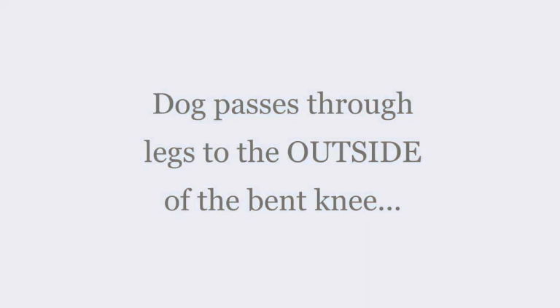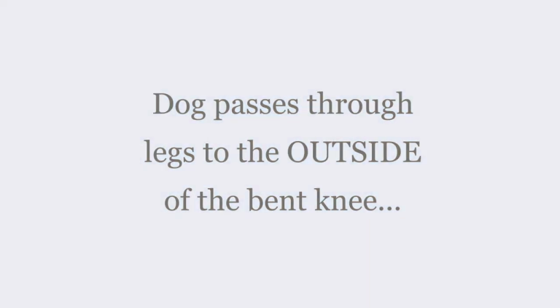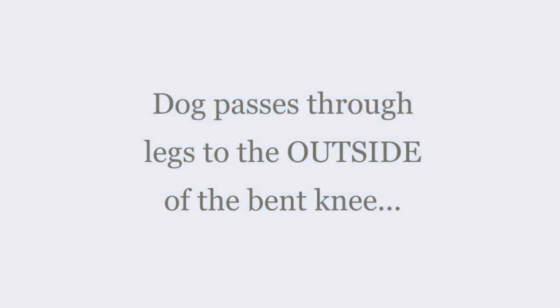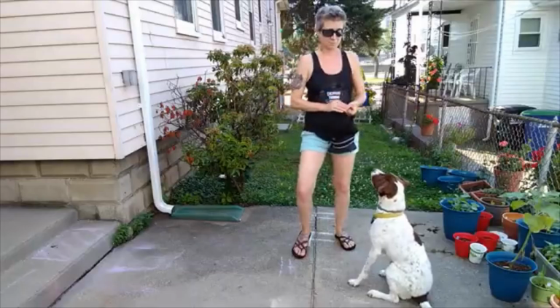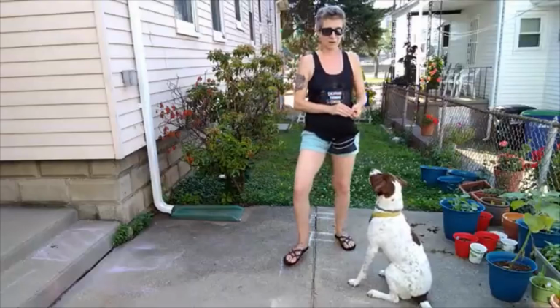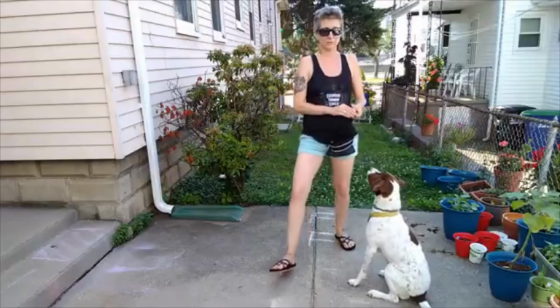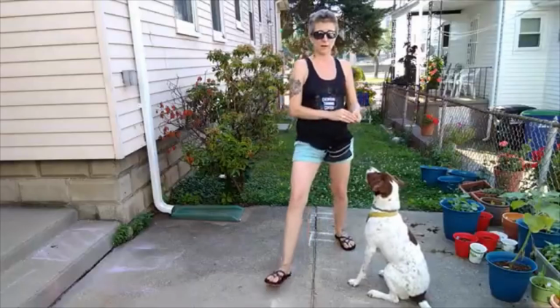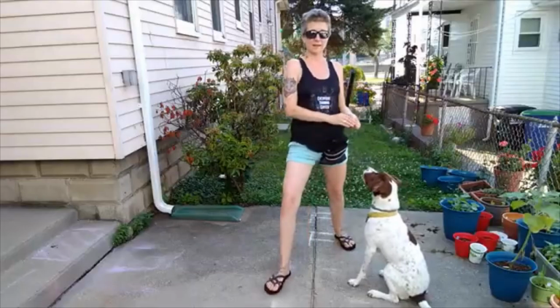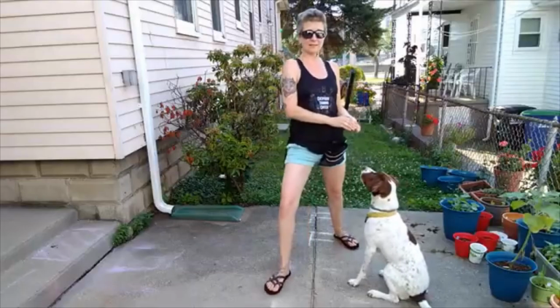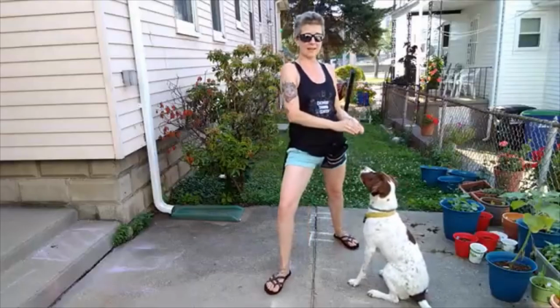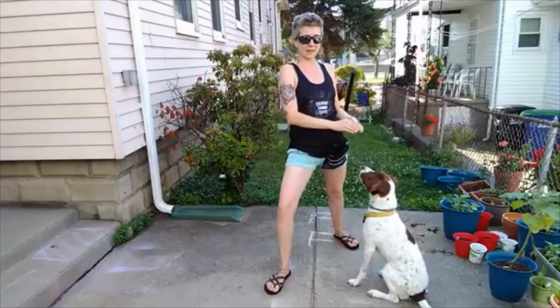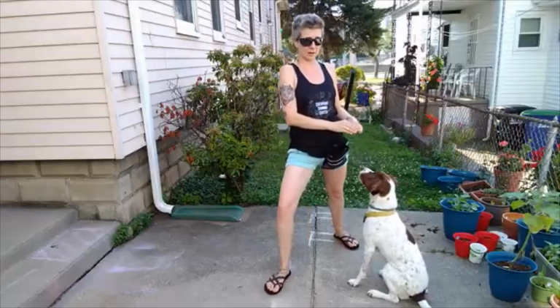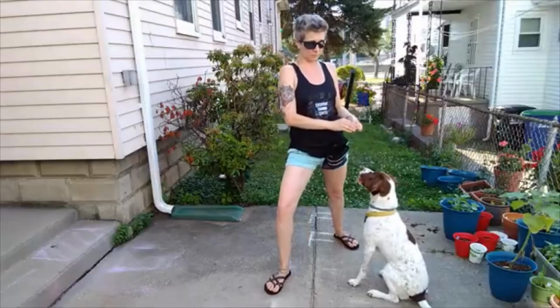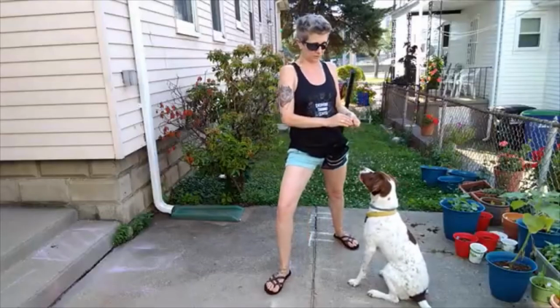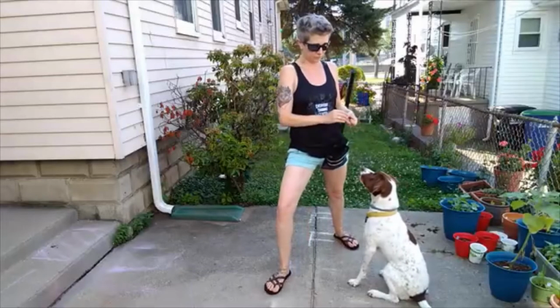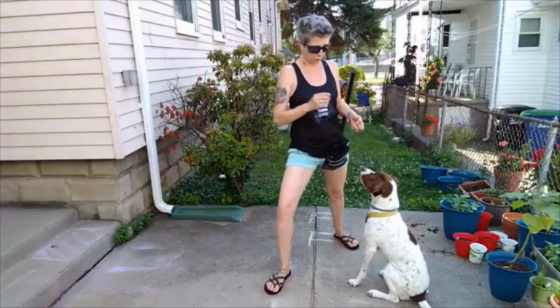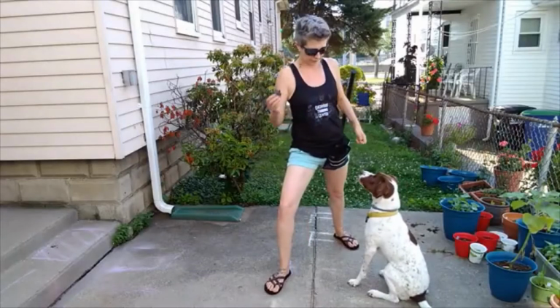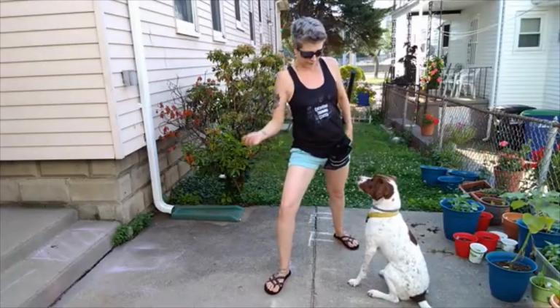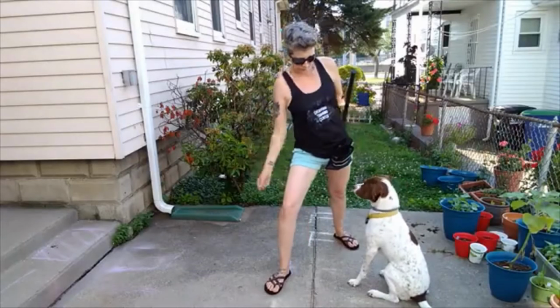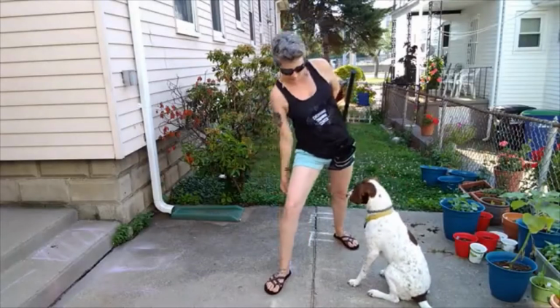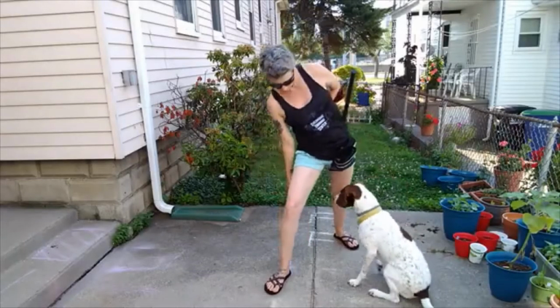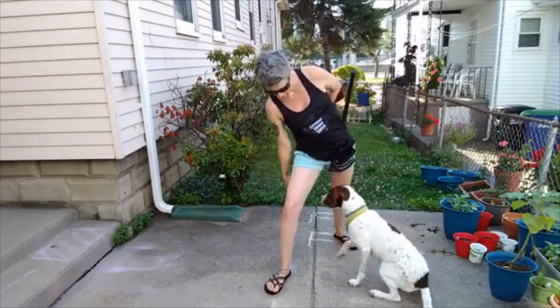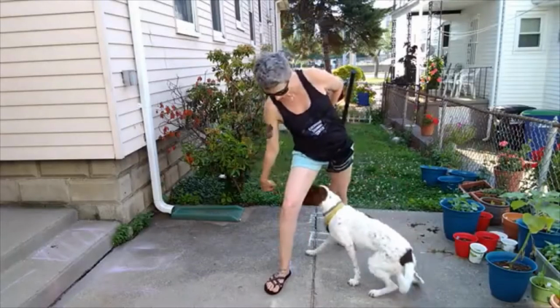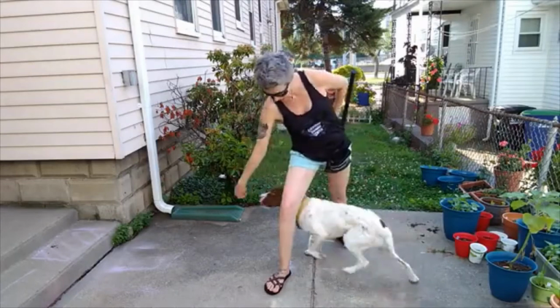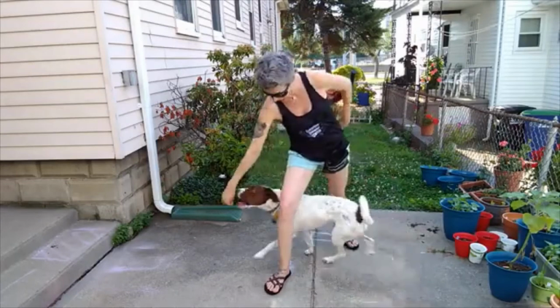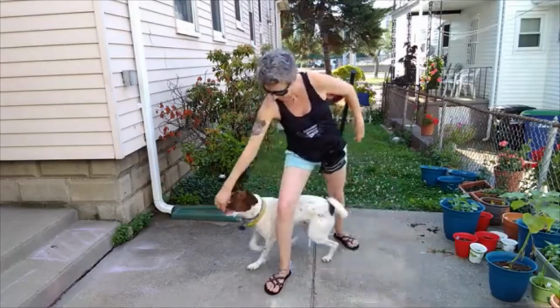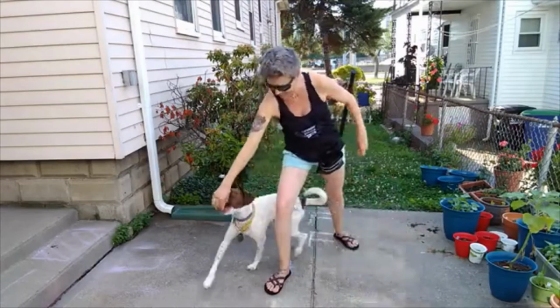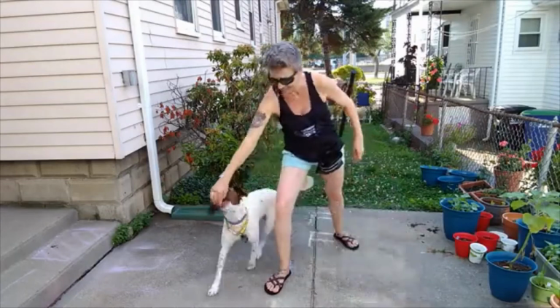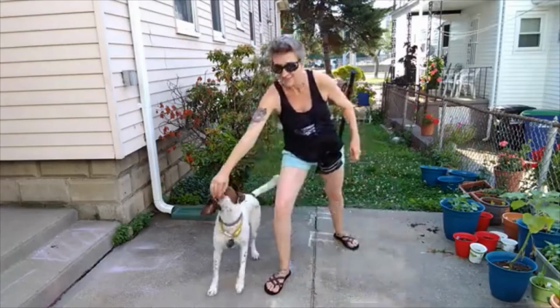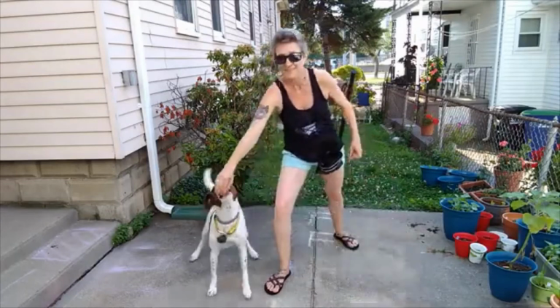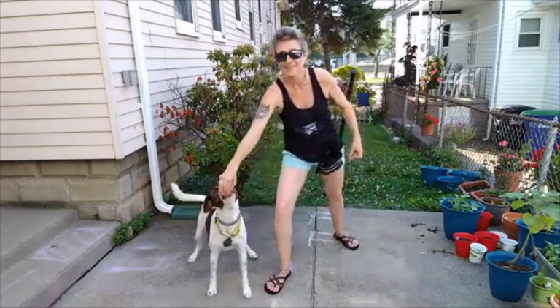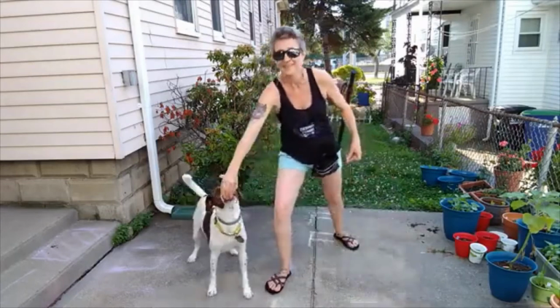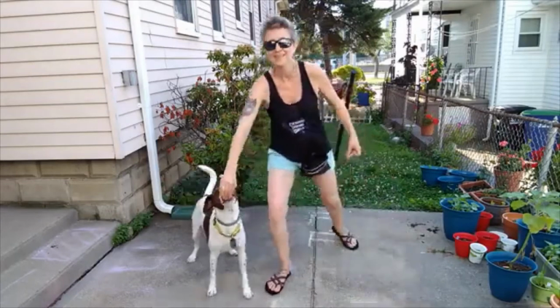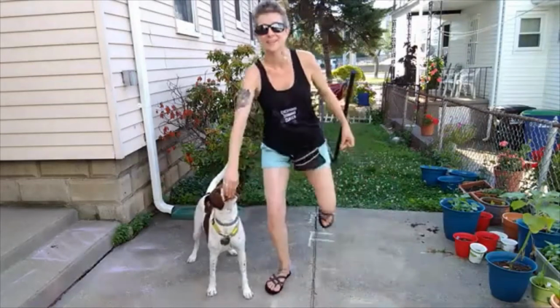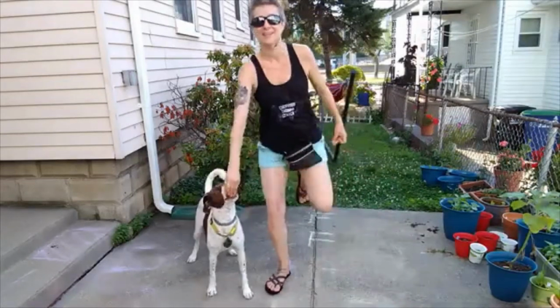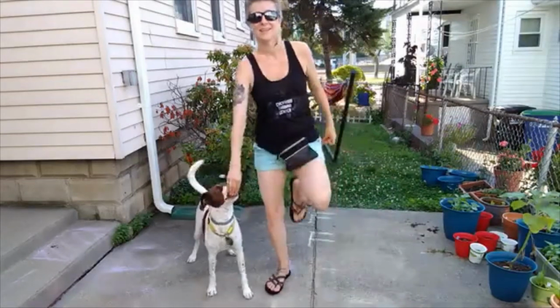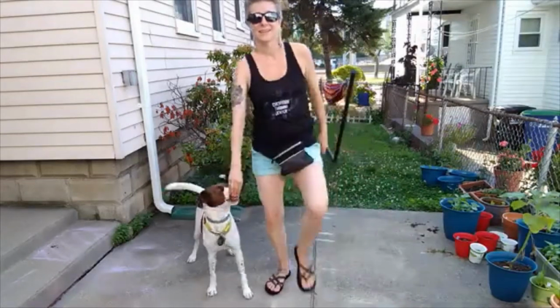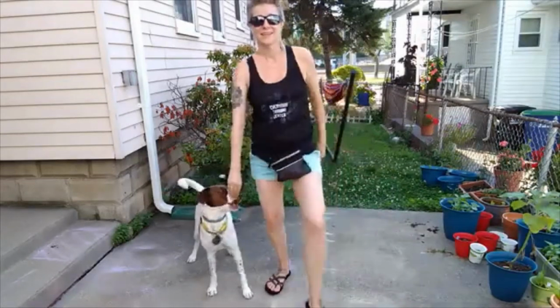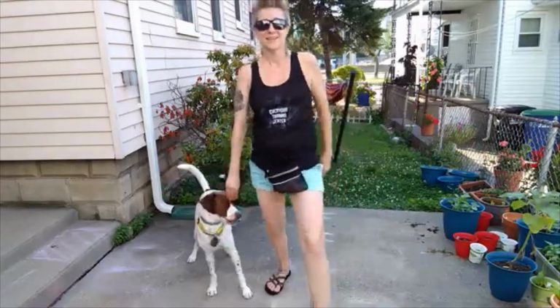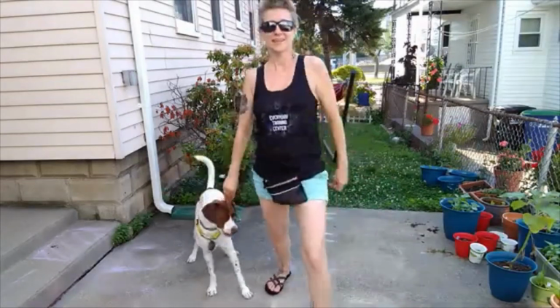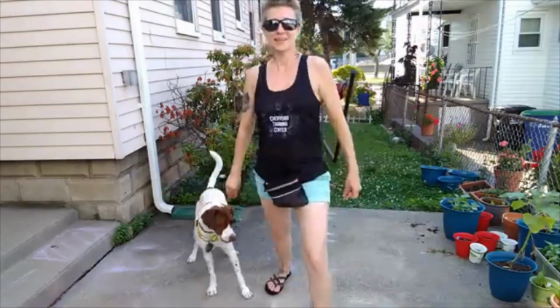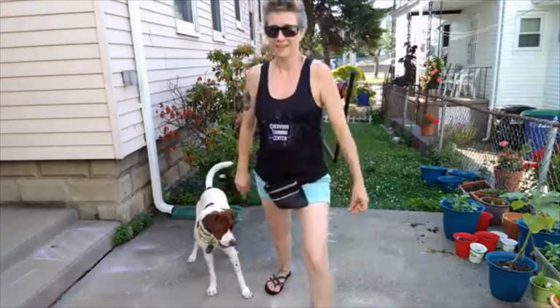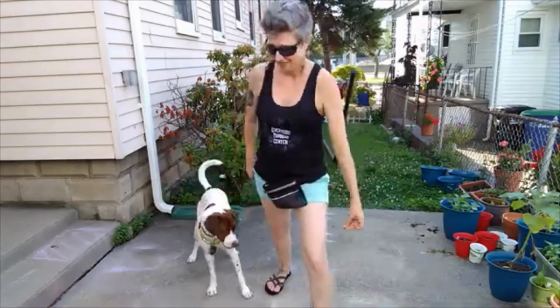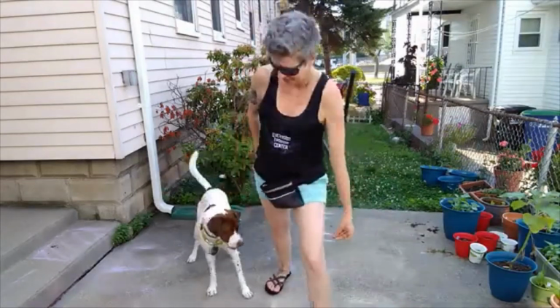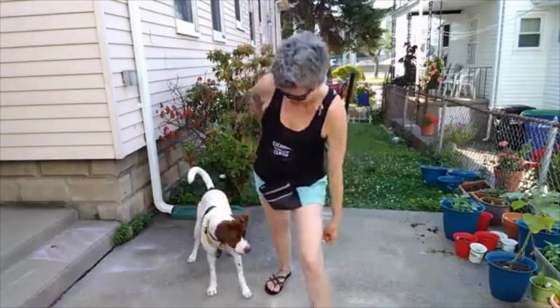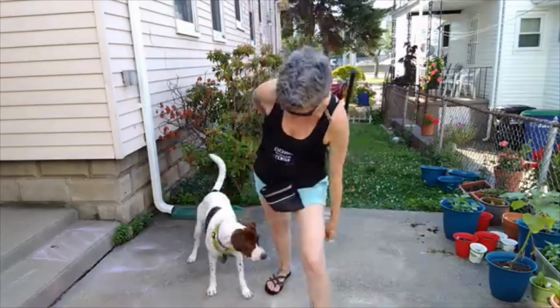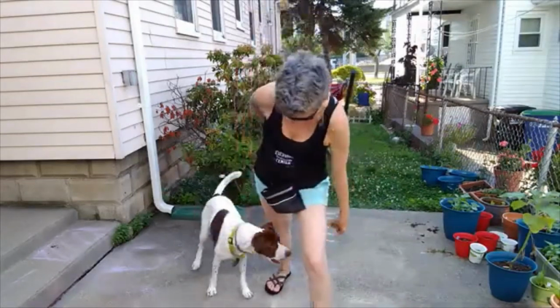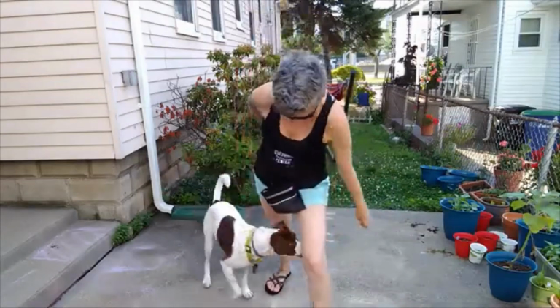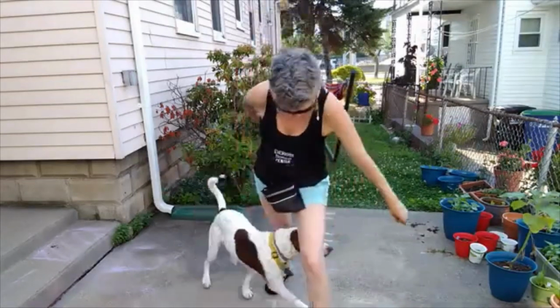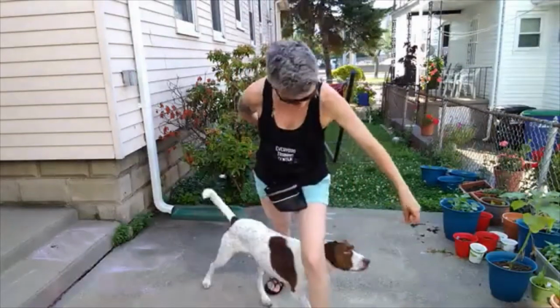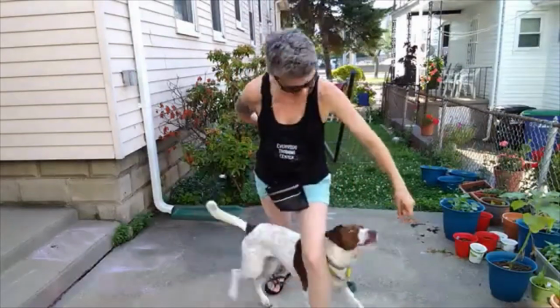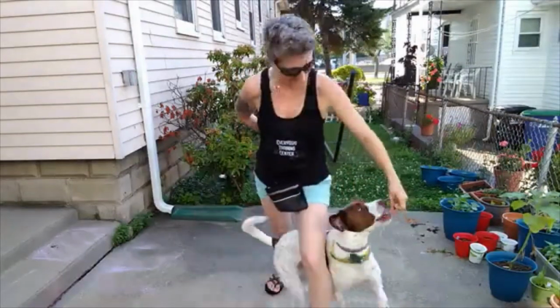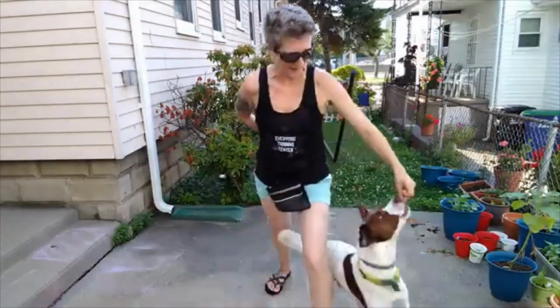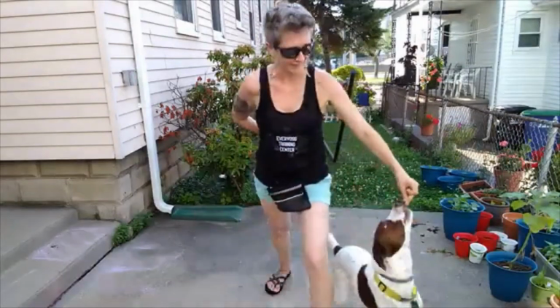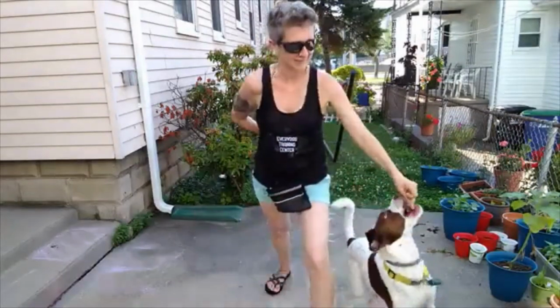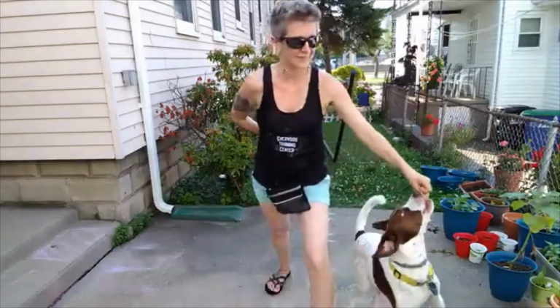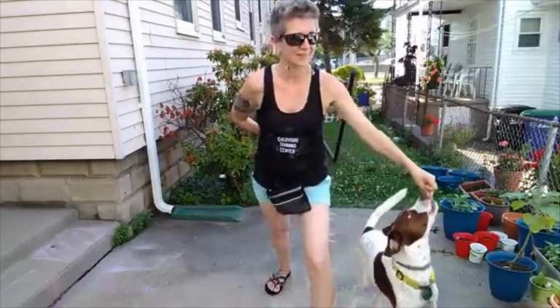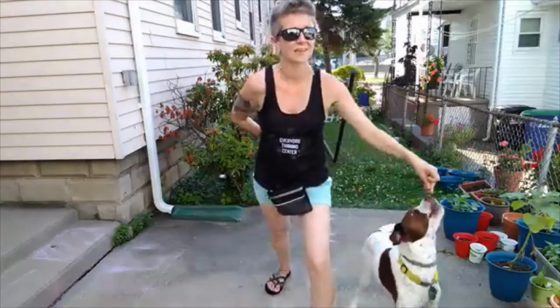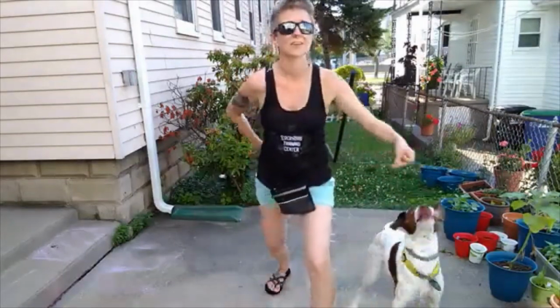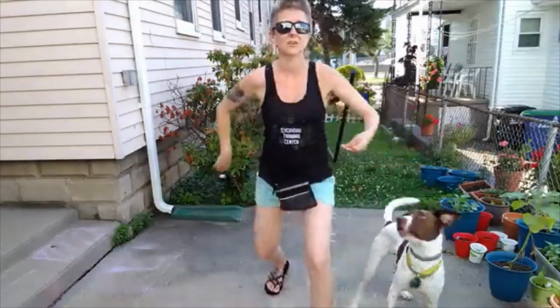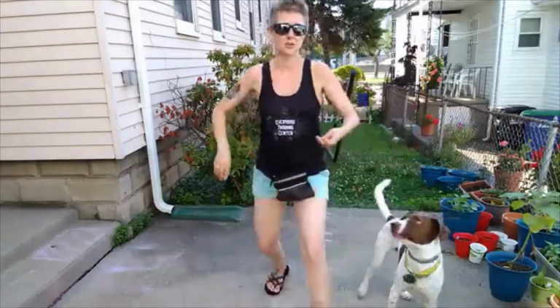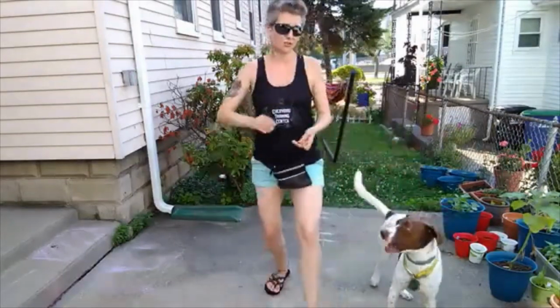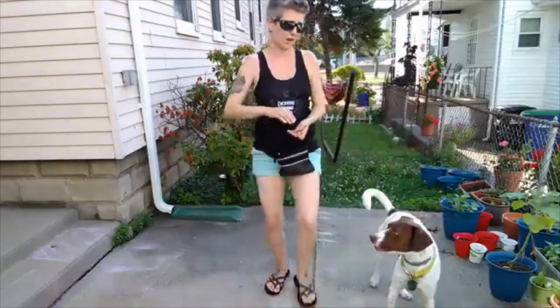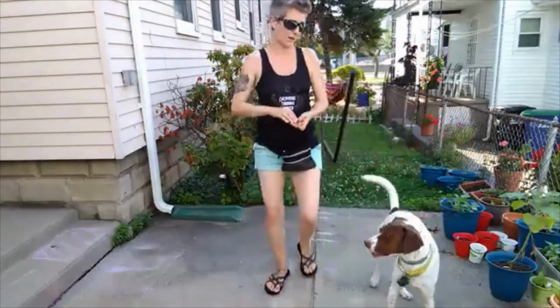My right leg comes forward — come through — yes — come through — good job.